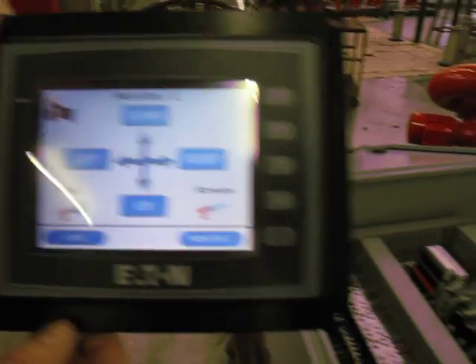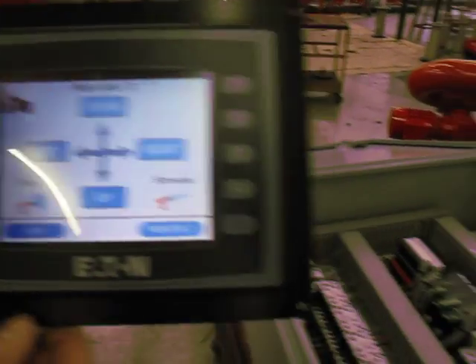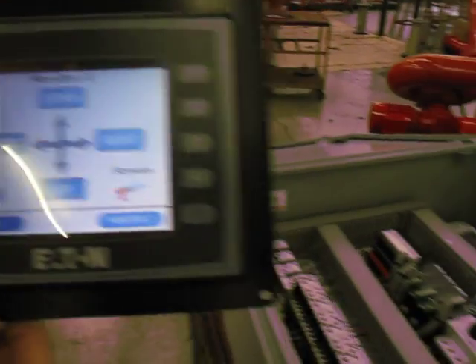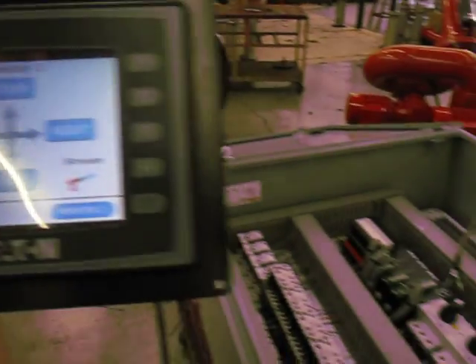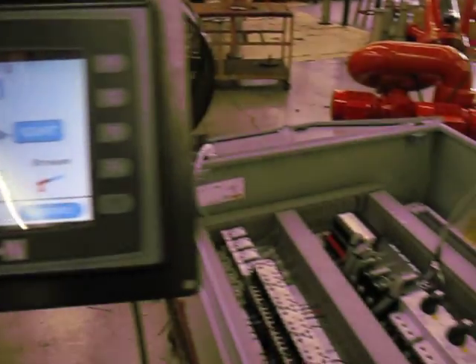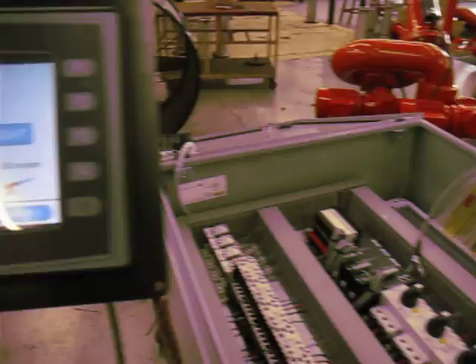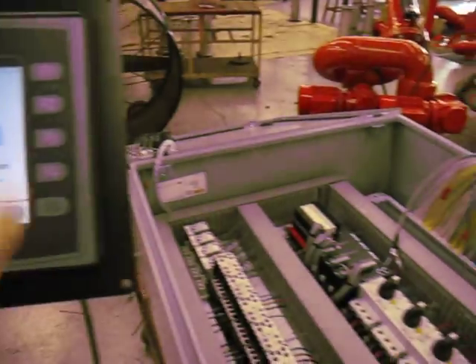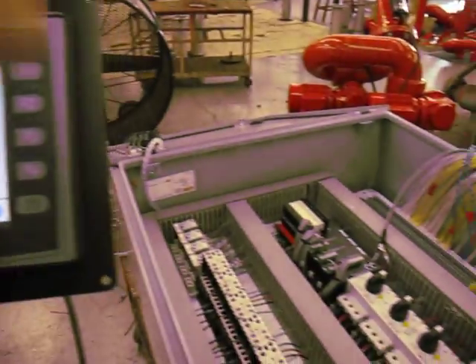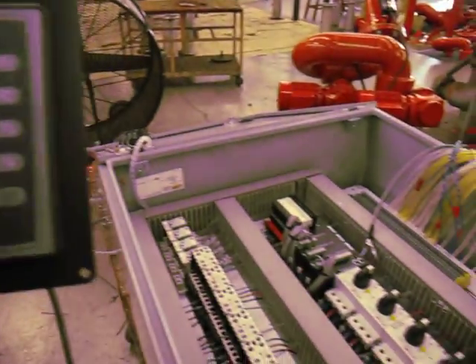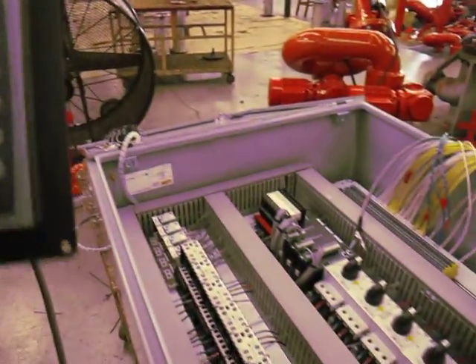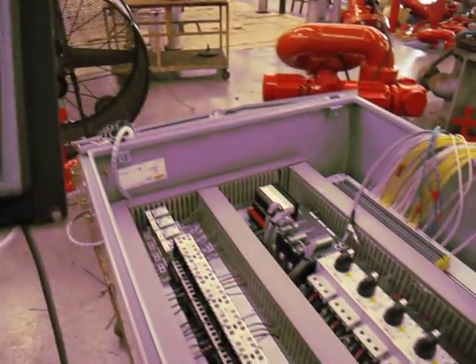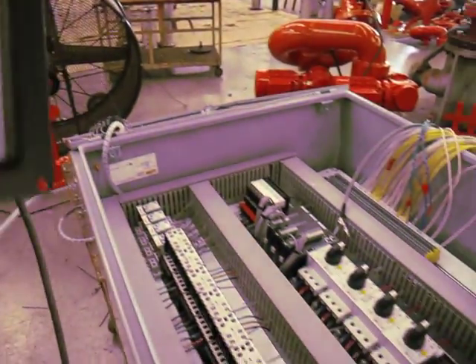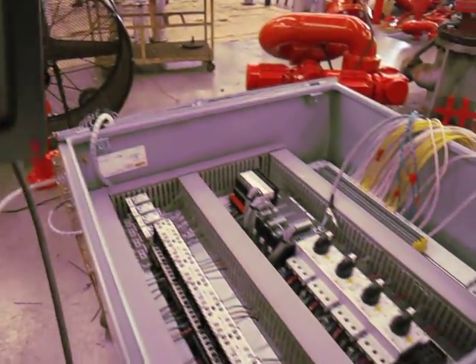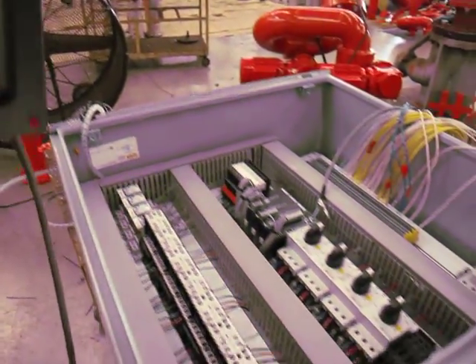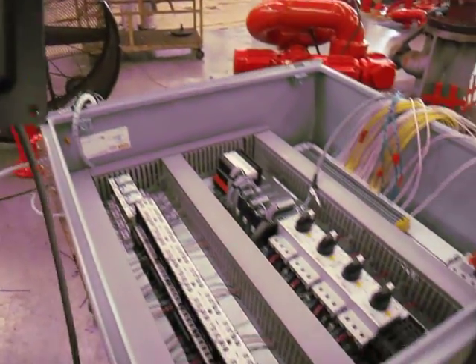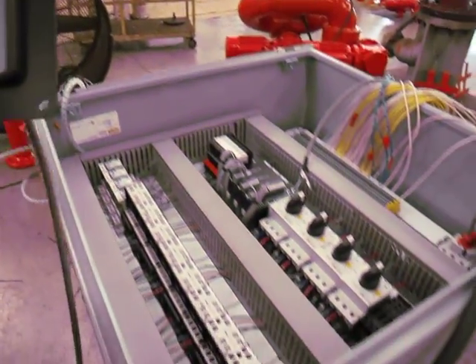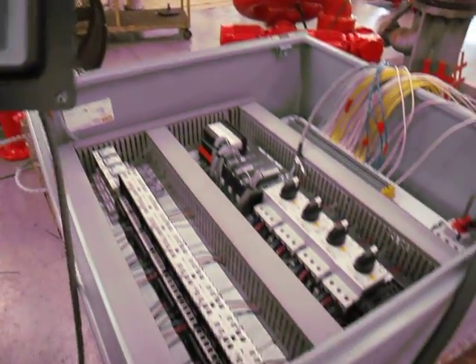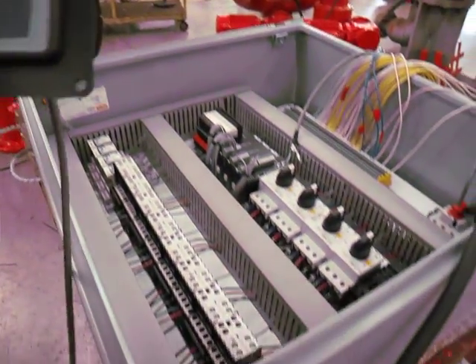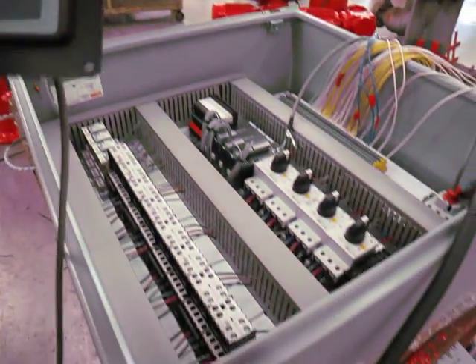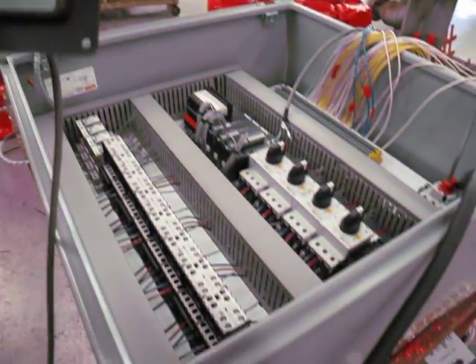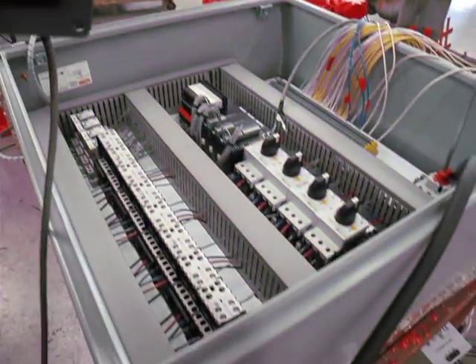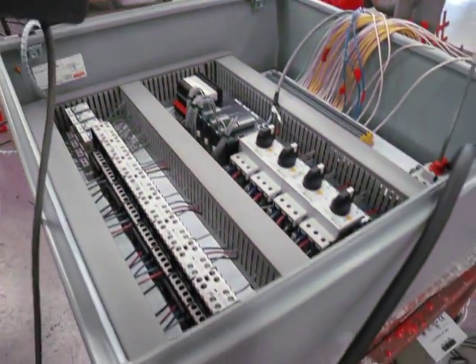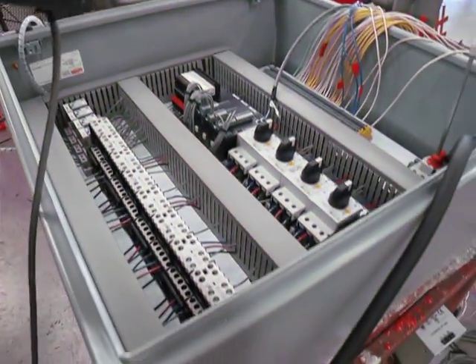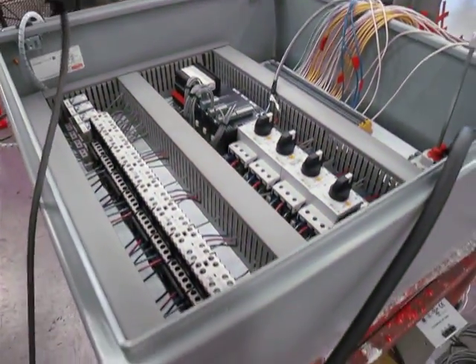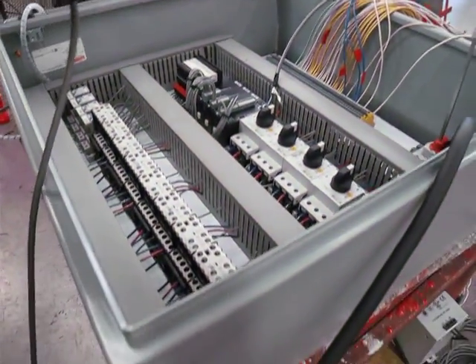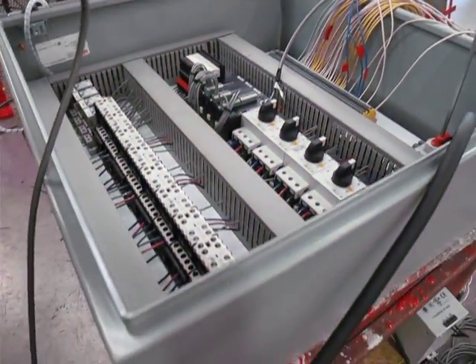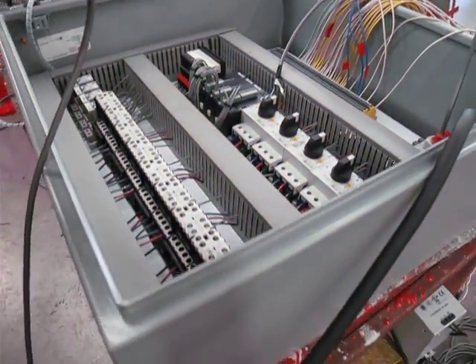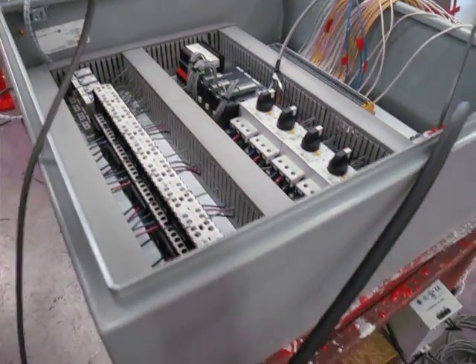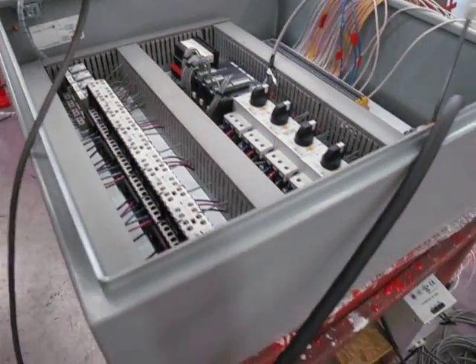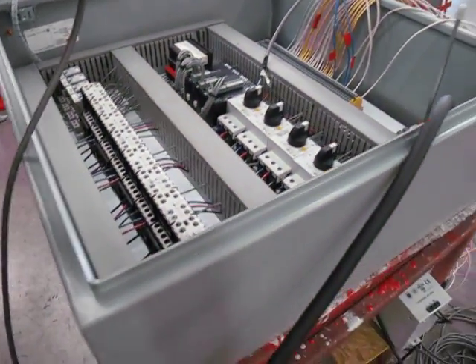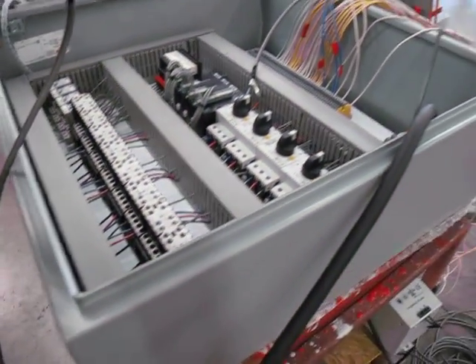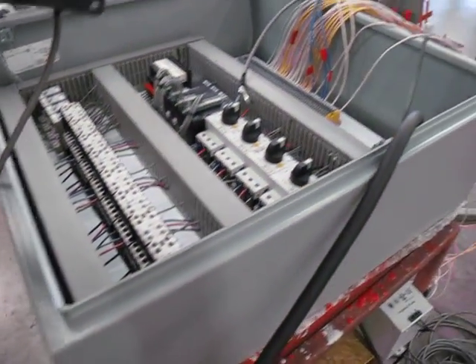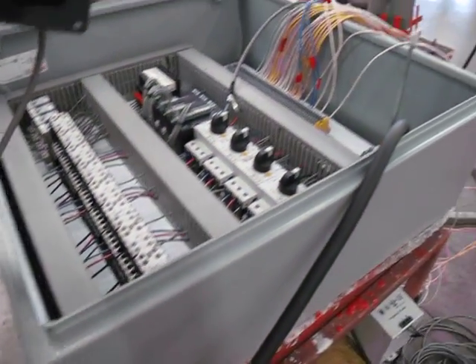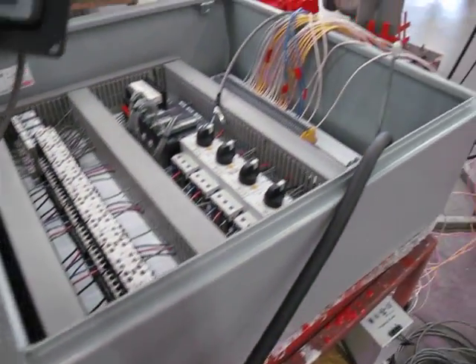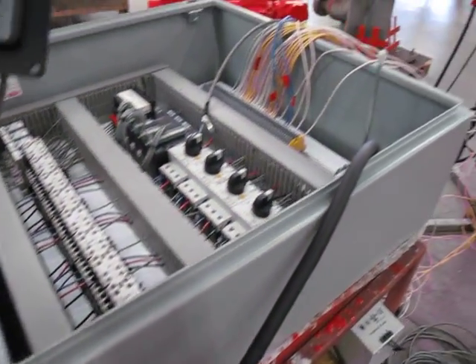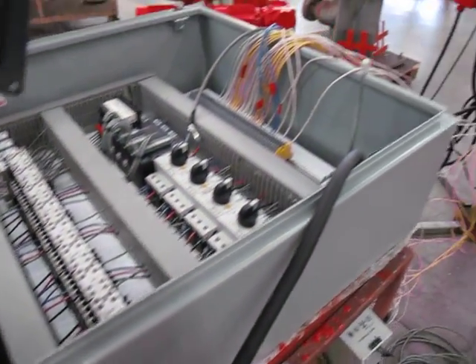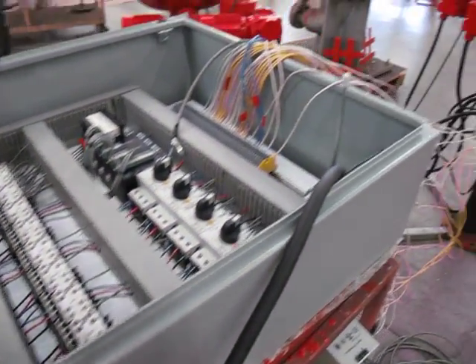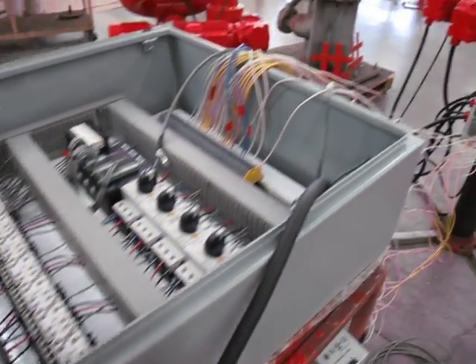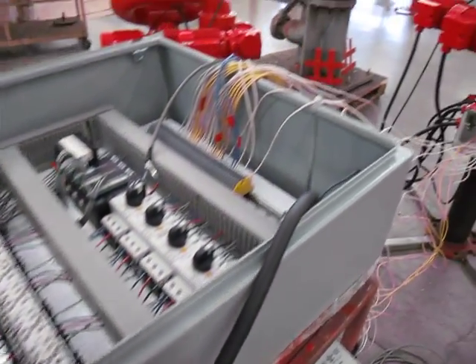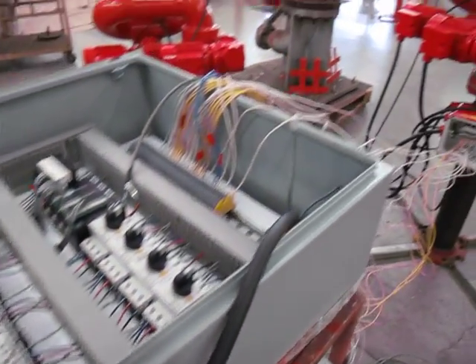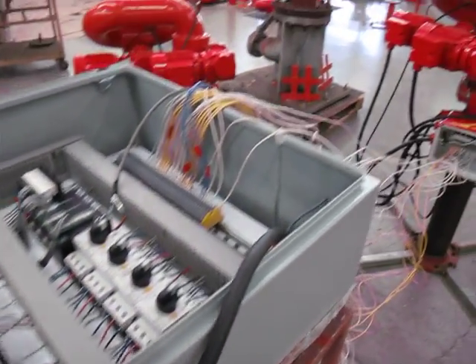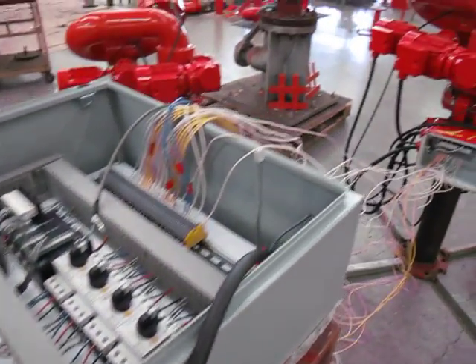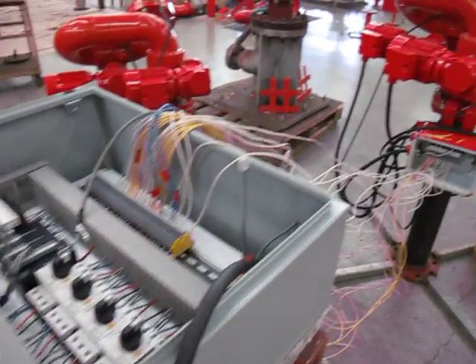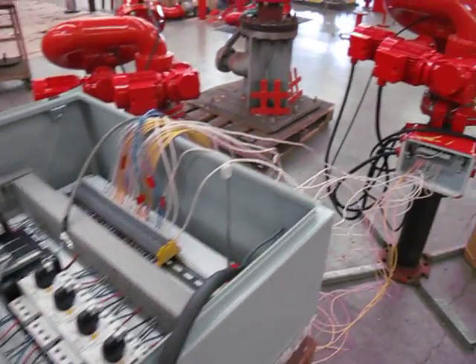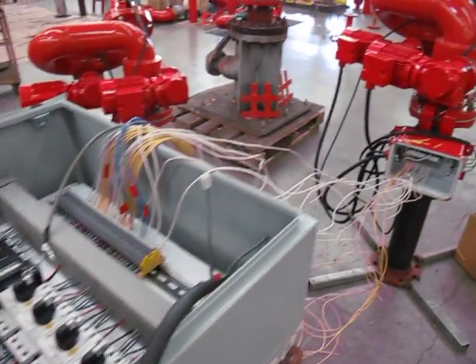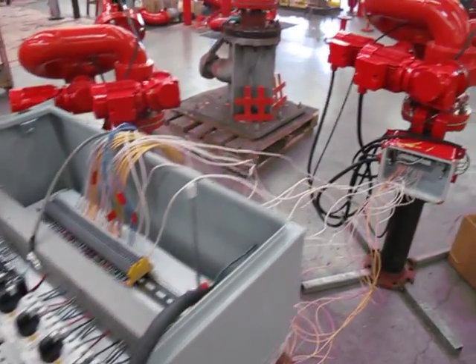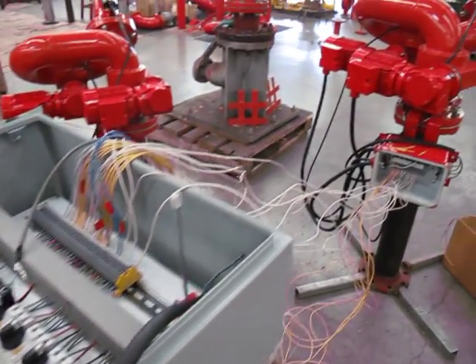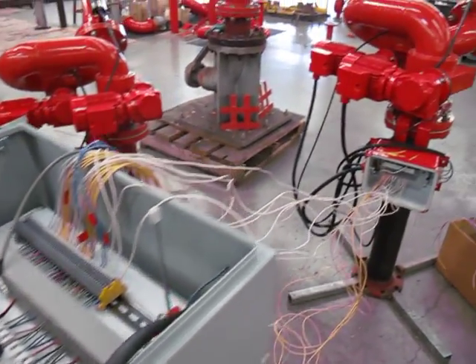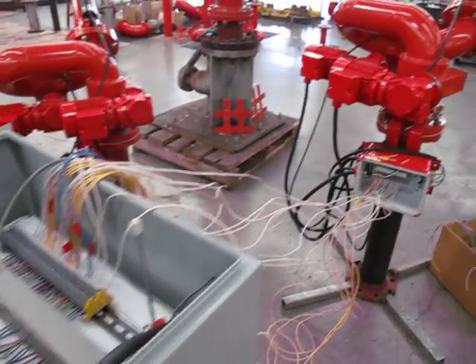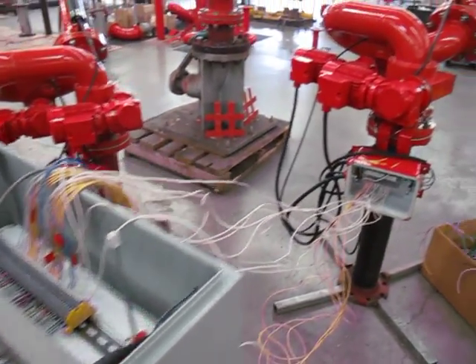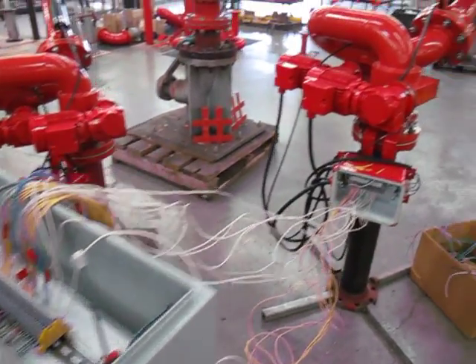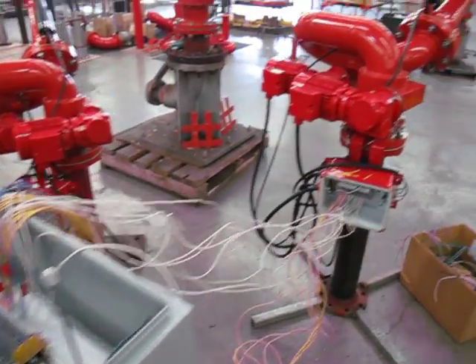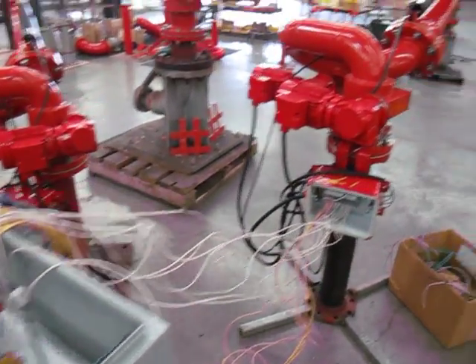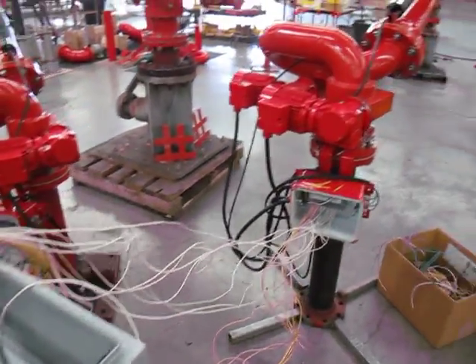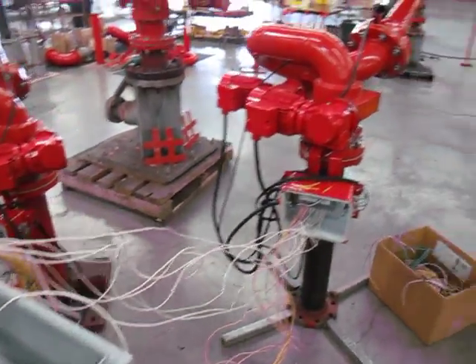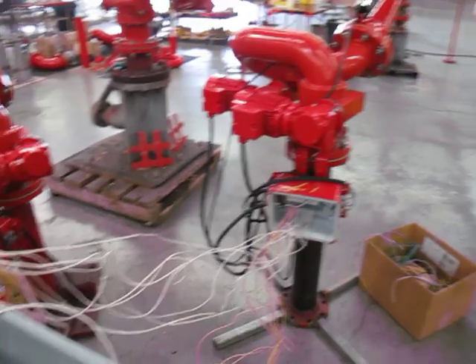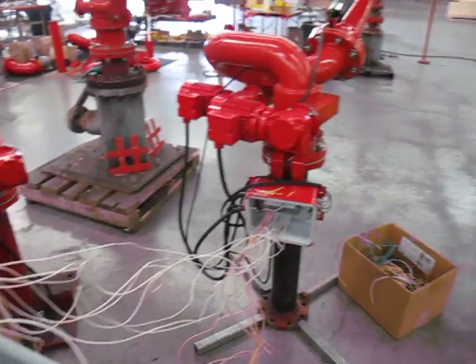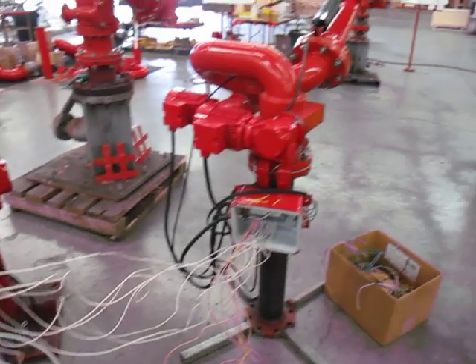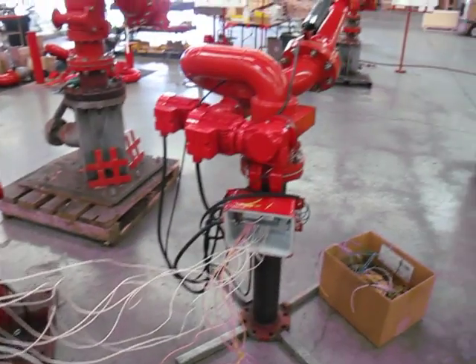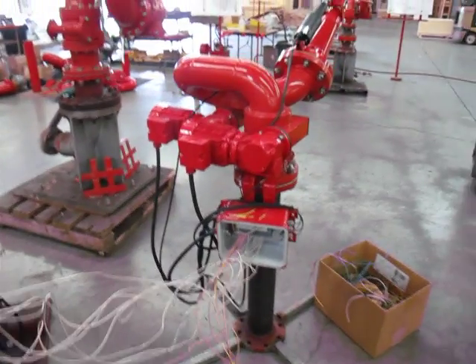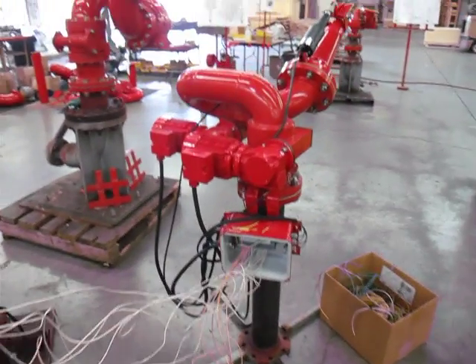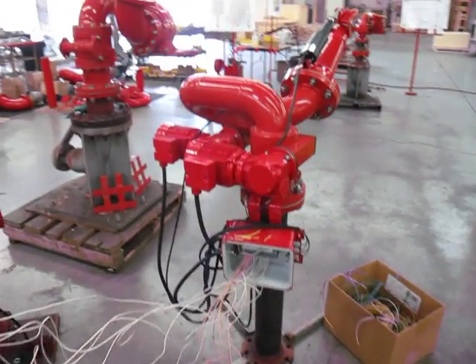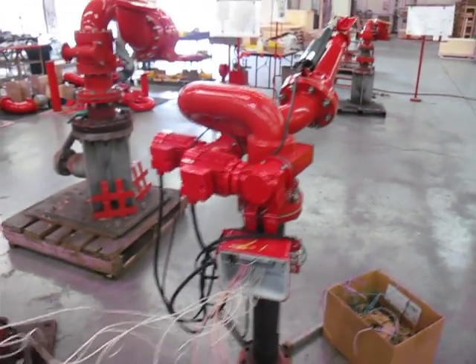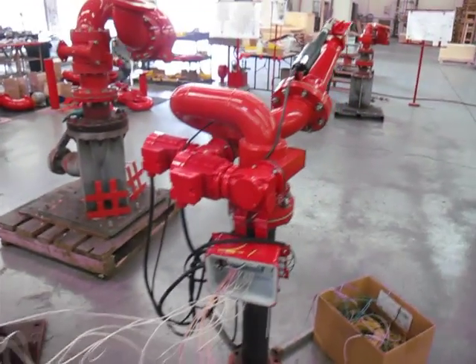Now pan over to the monitor. Our monitor is now operating from the touch panel. No problem.